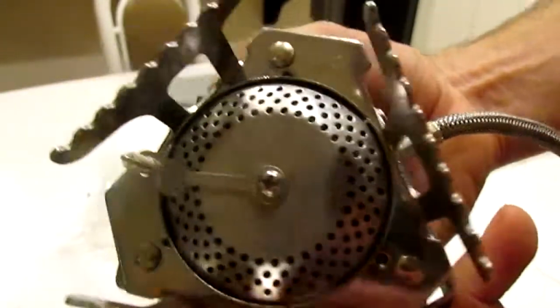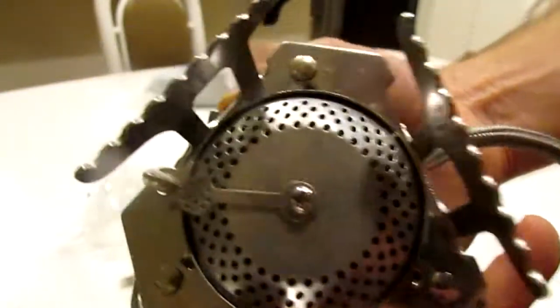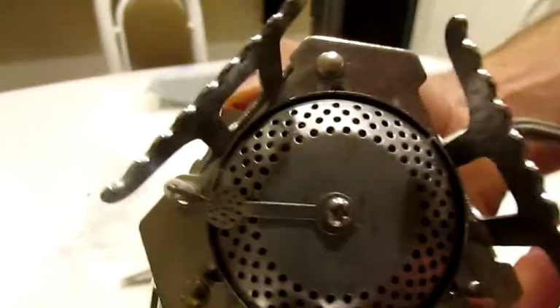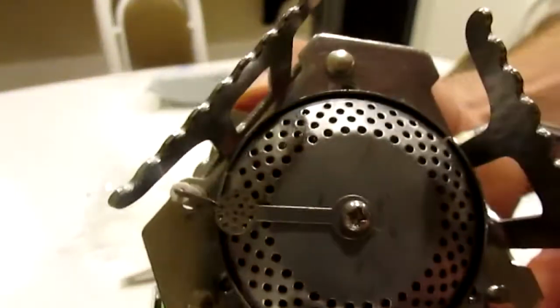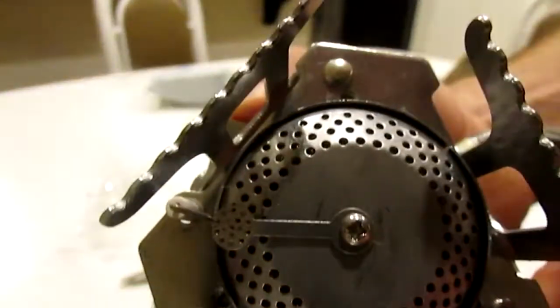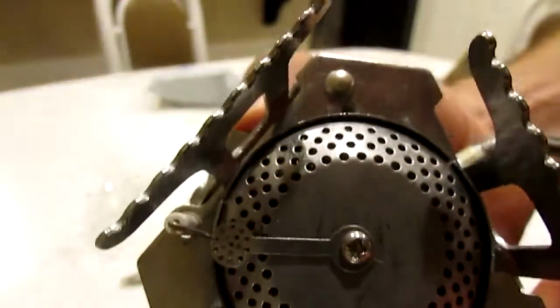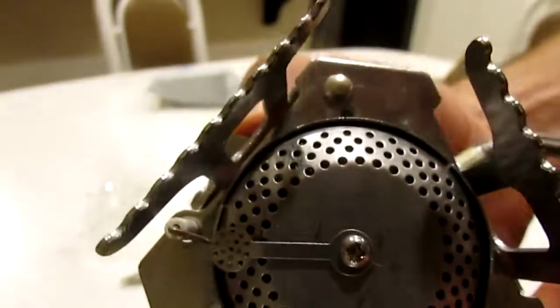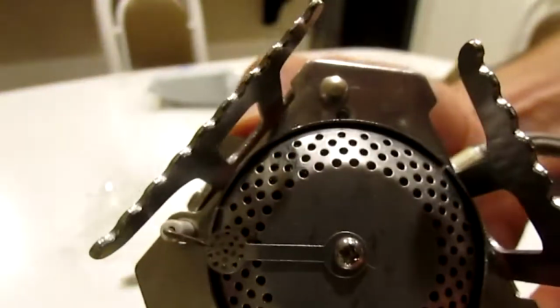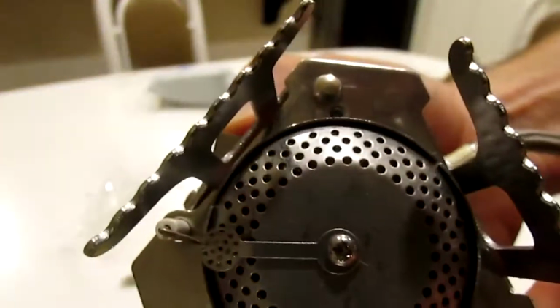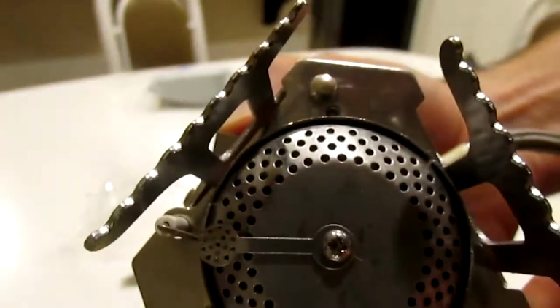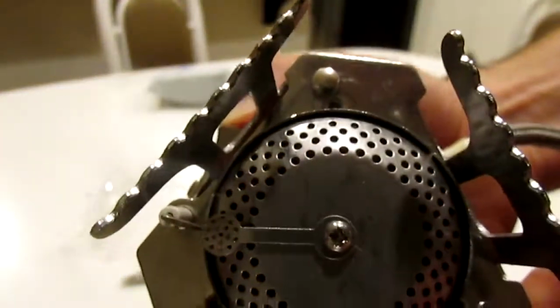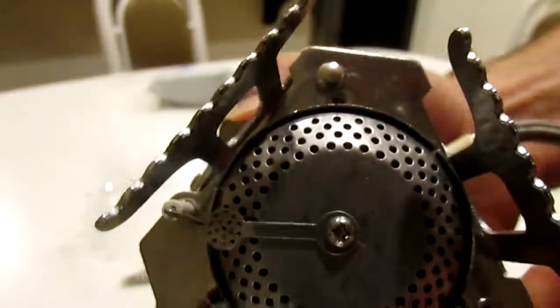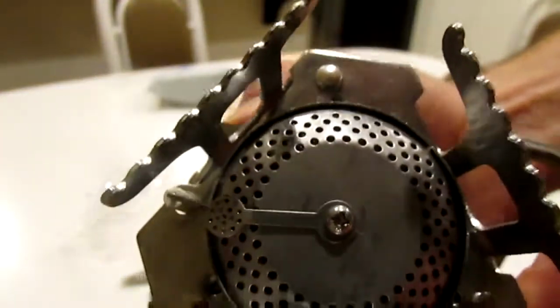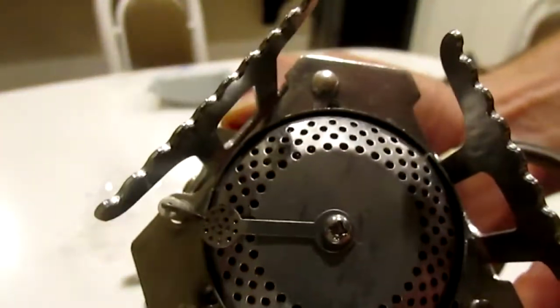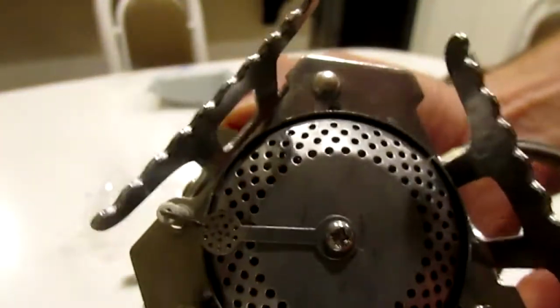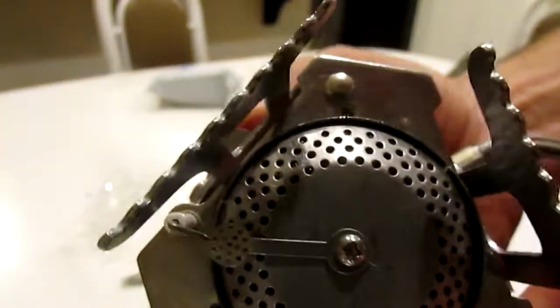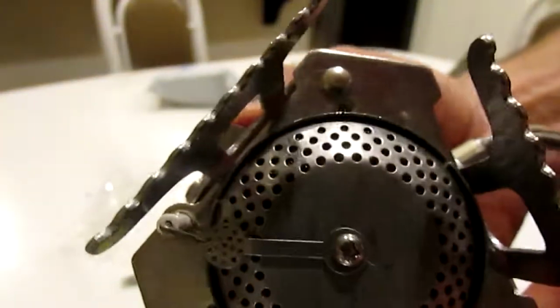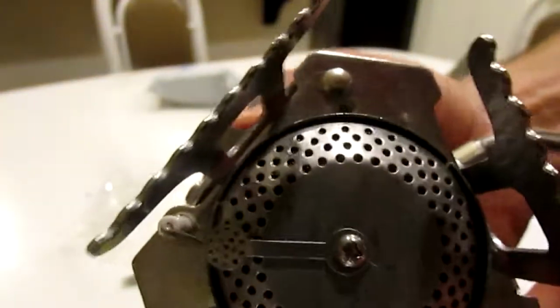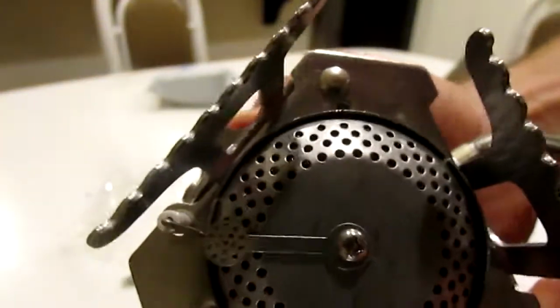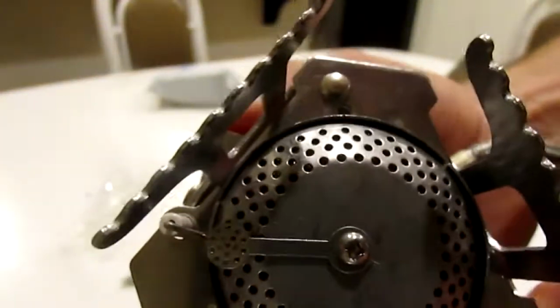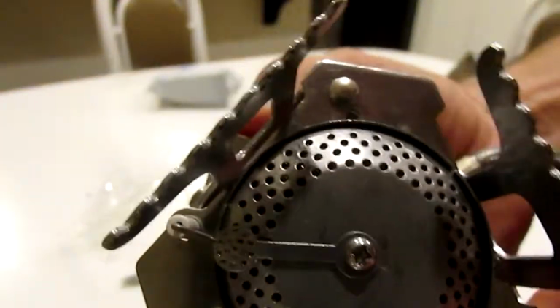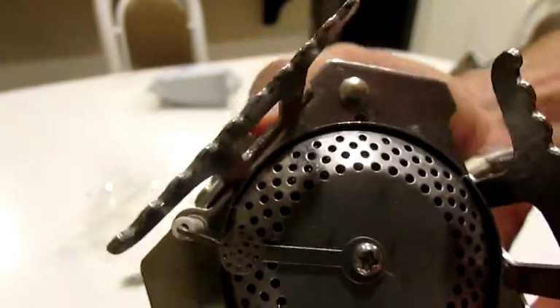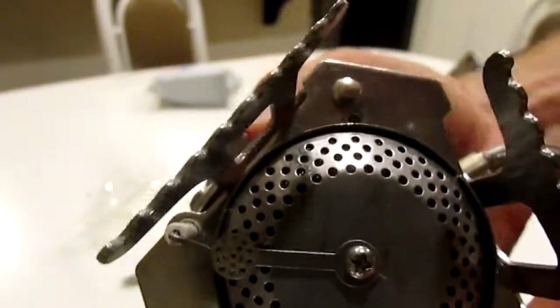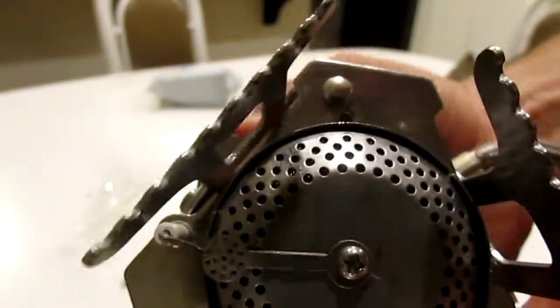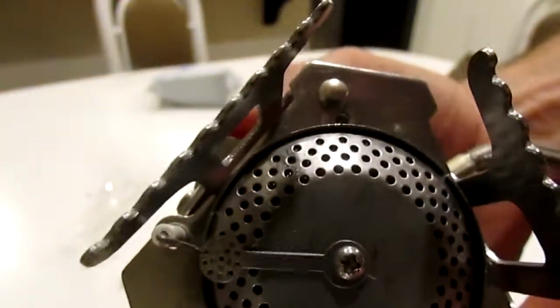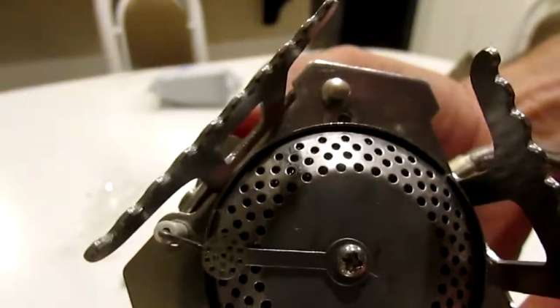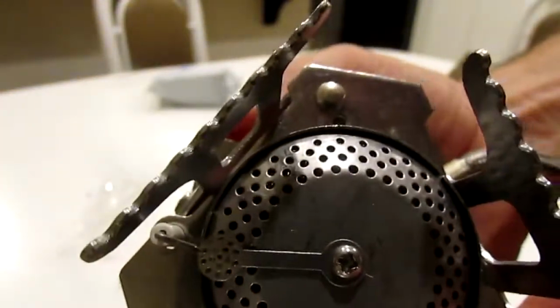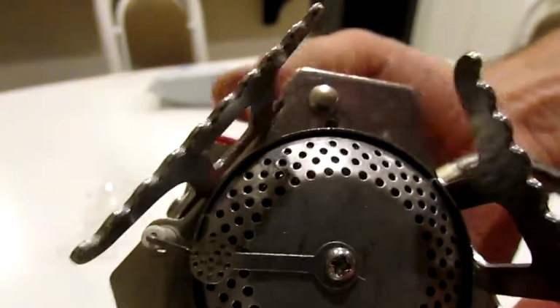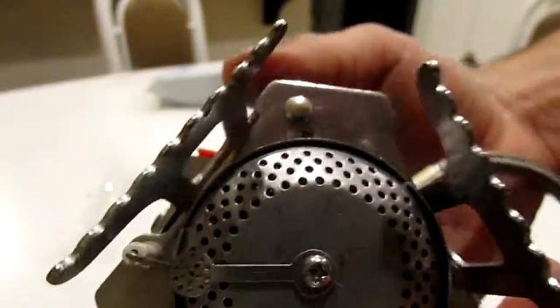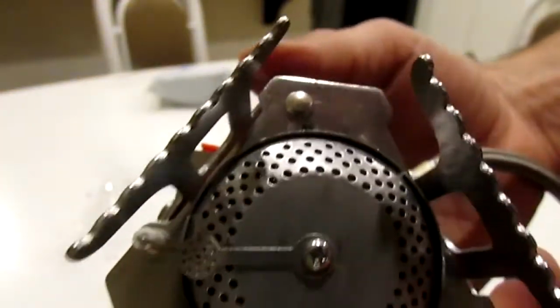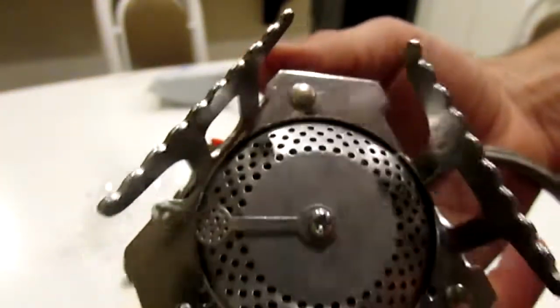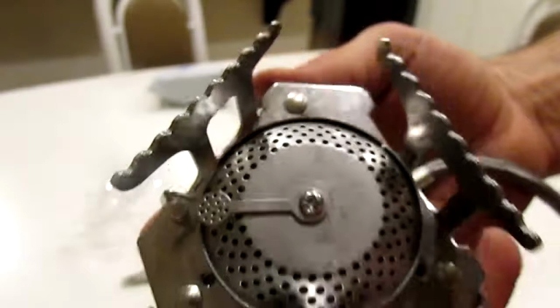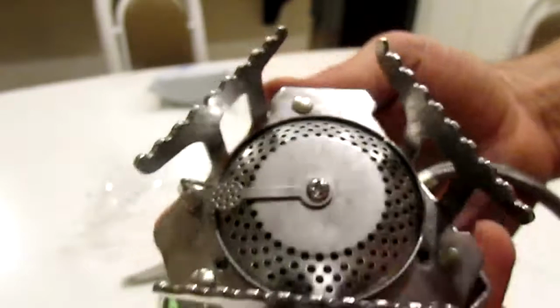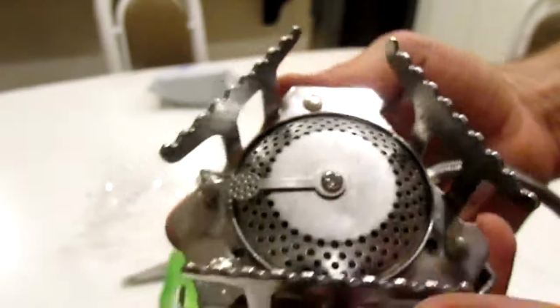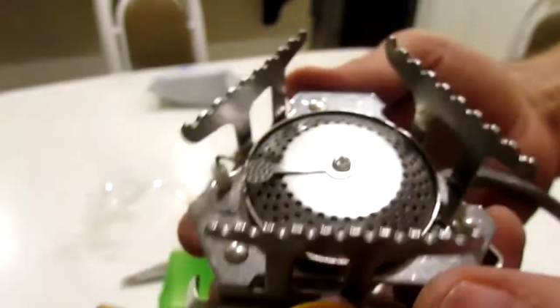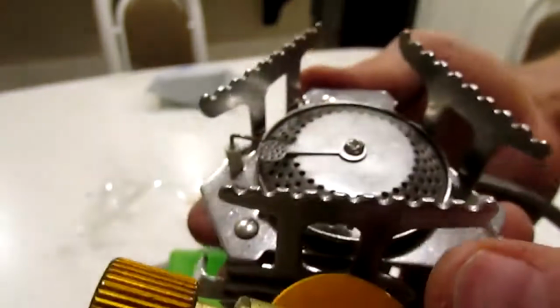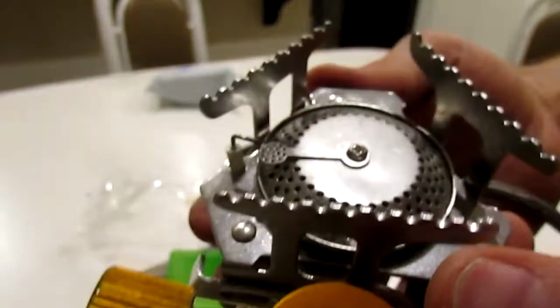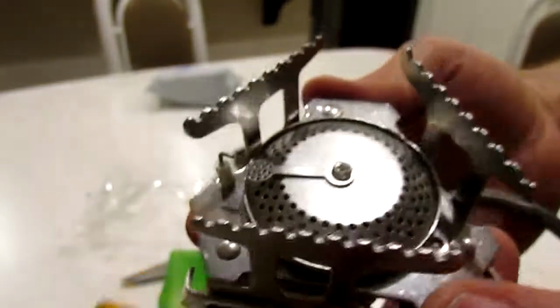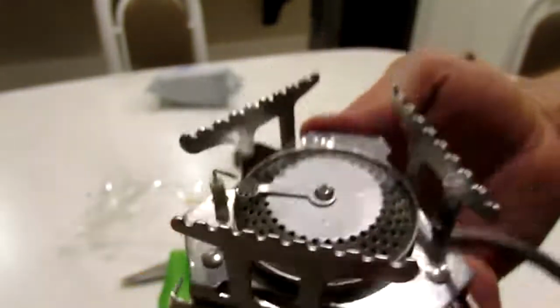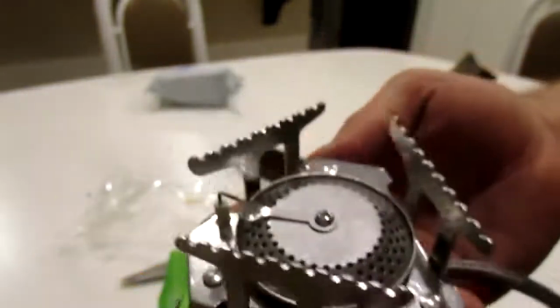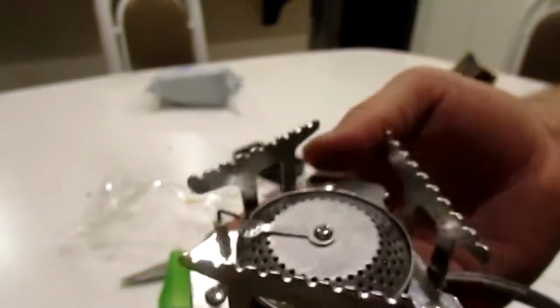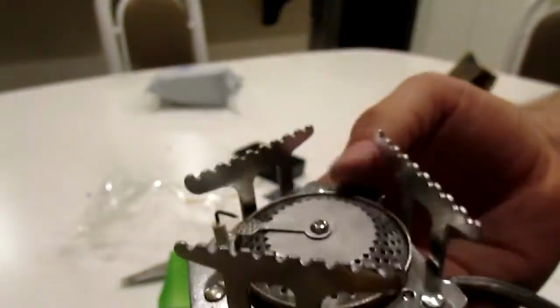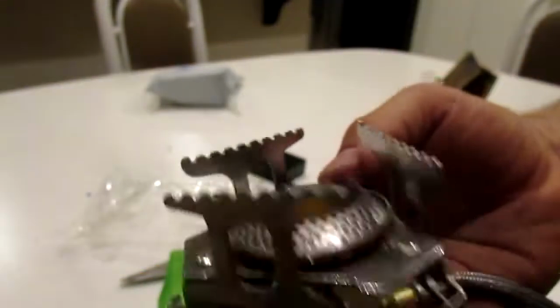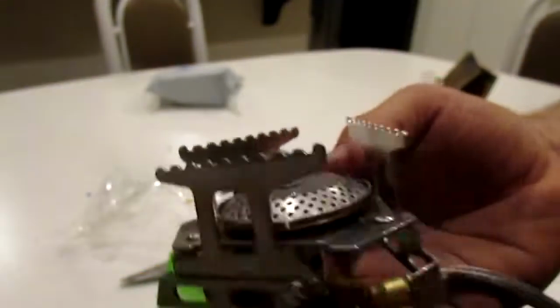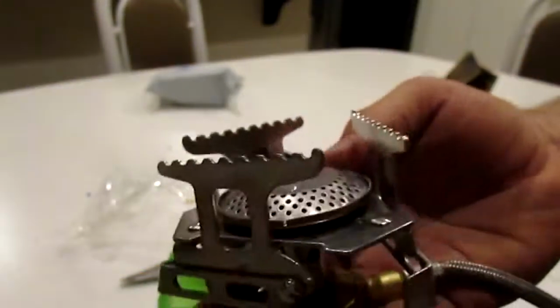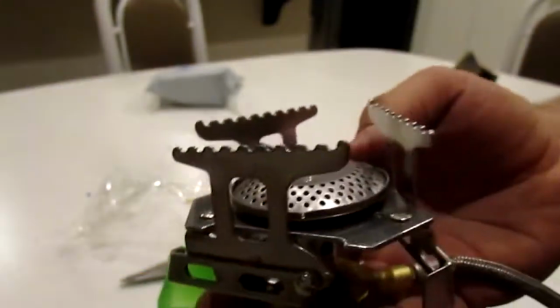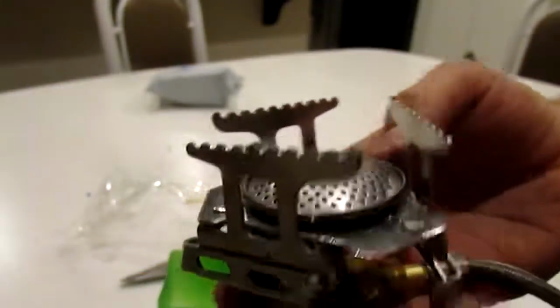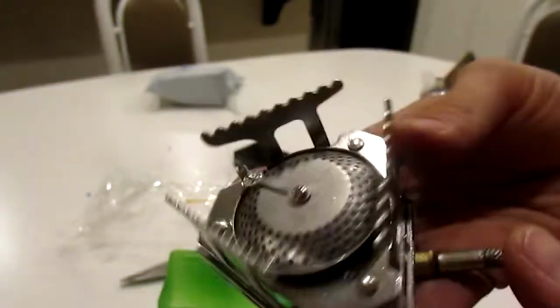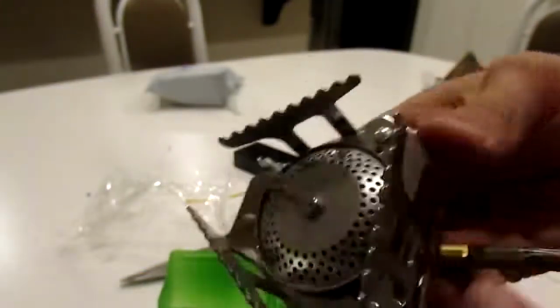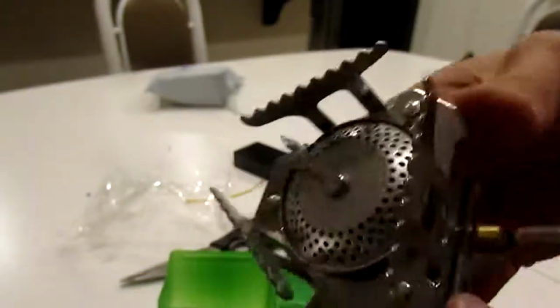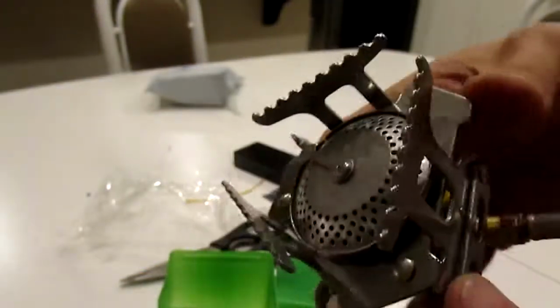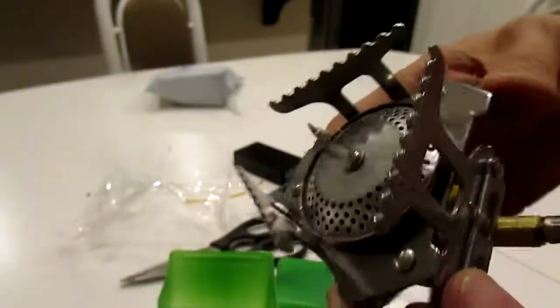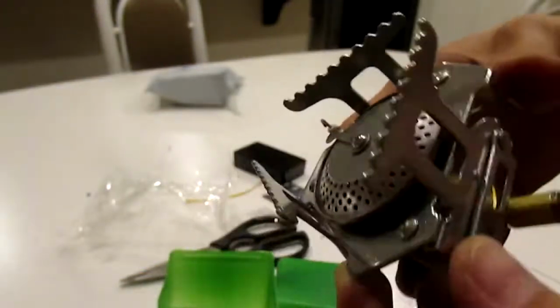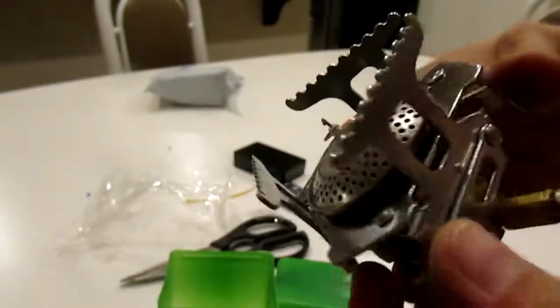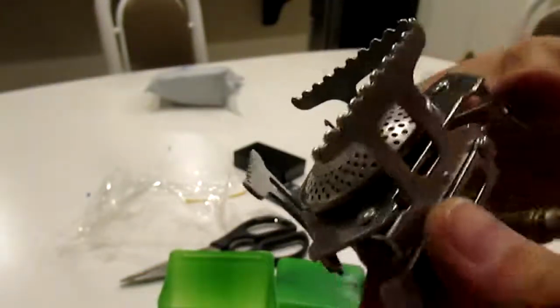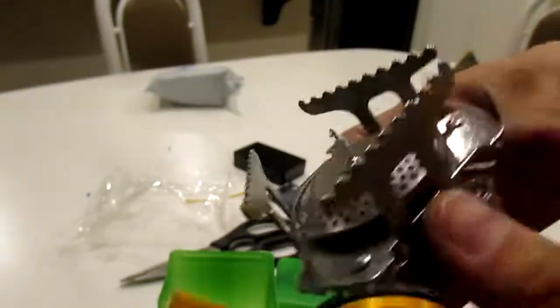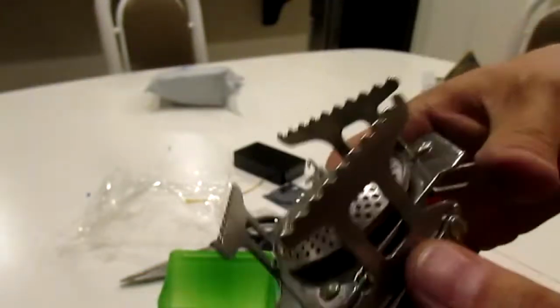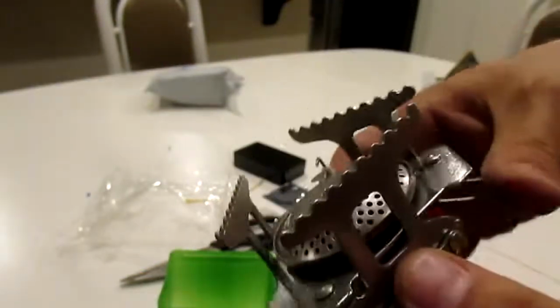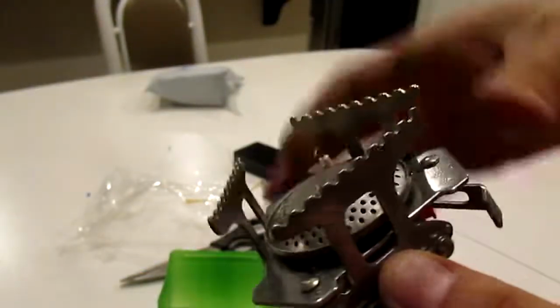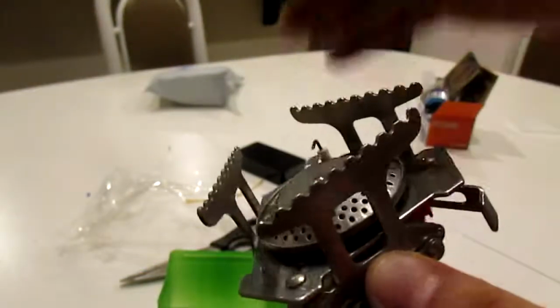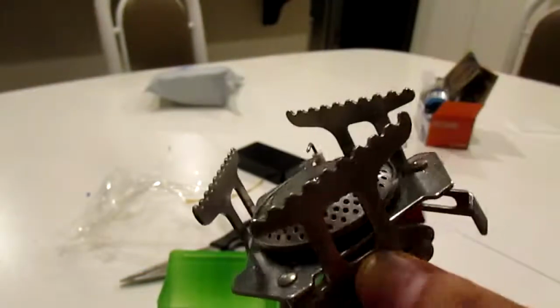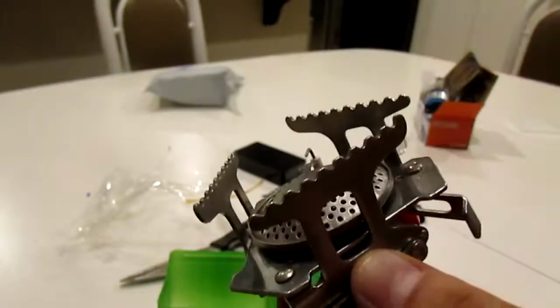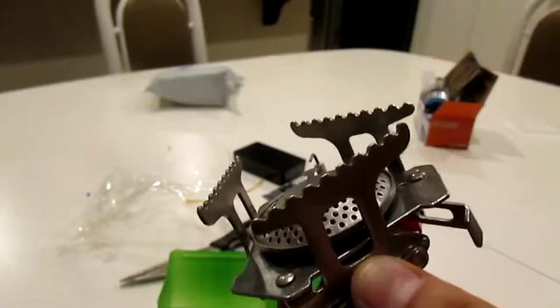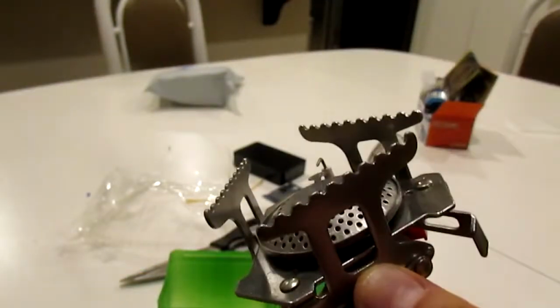There's the little igniter. I don't know if you can see that on camera, but it does spark. So I guess it's a little gas stove.